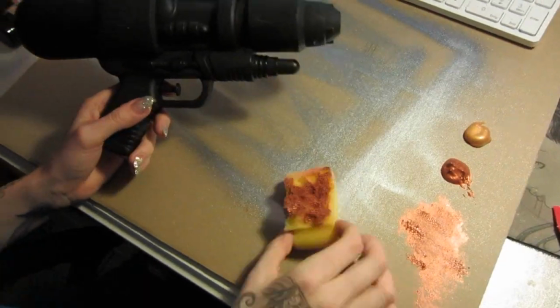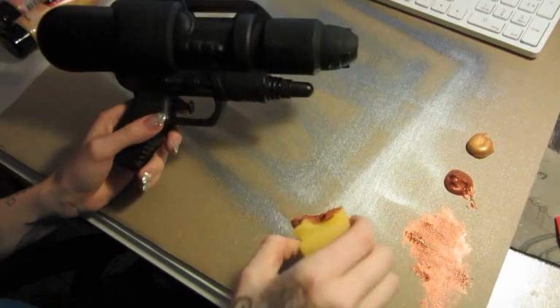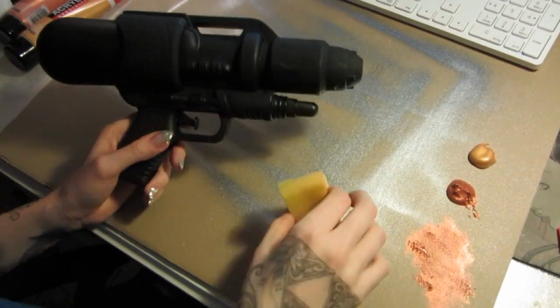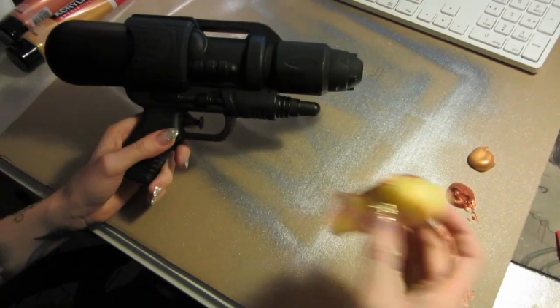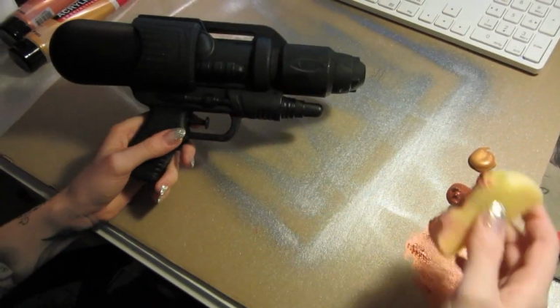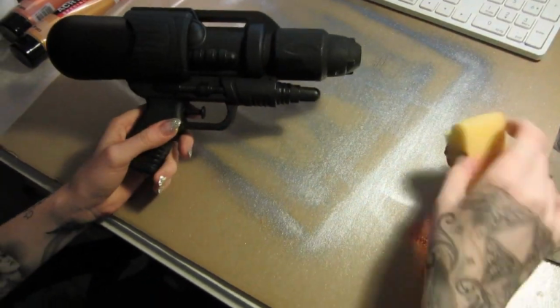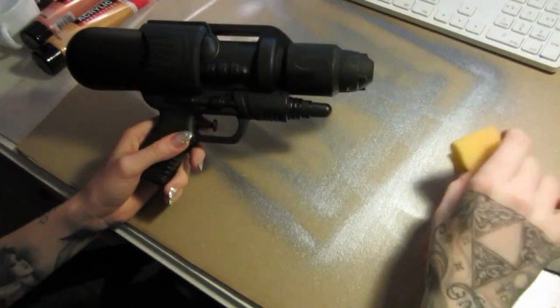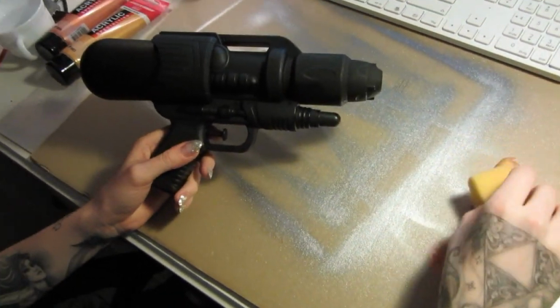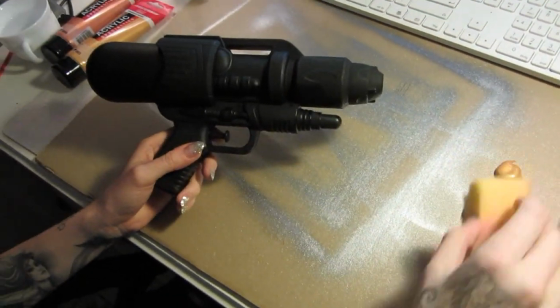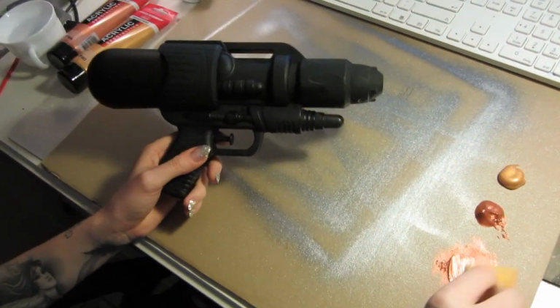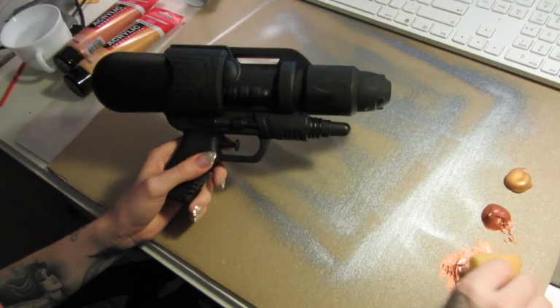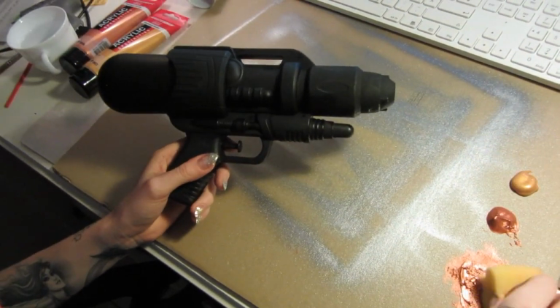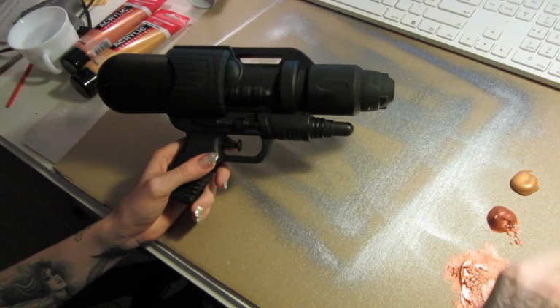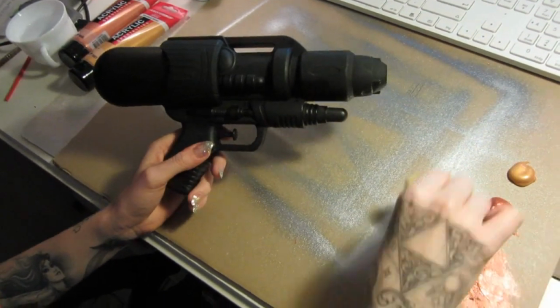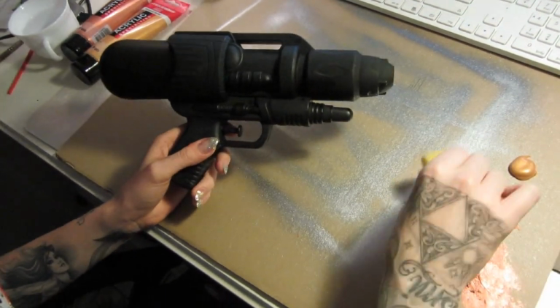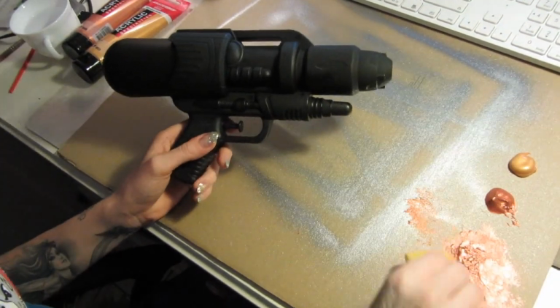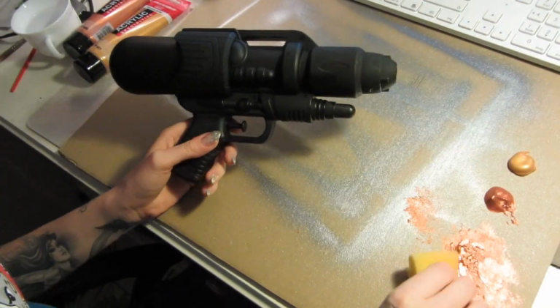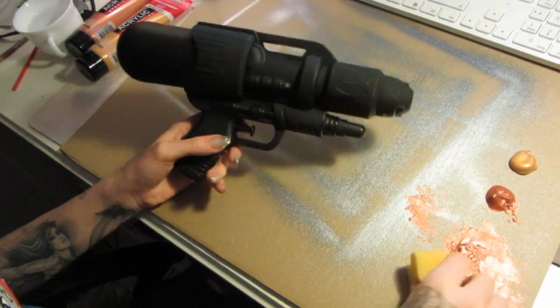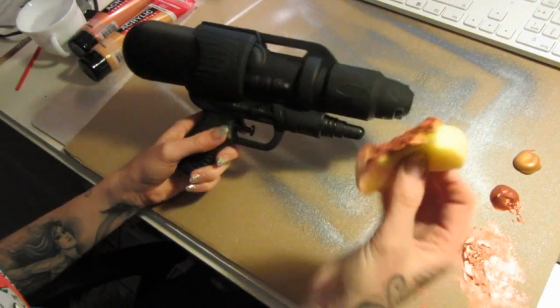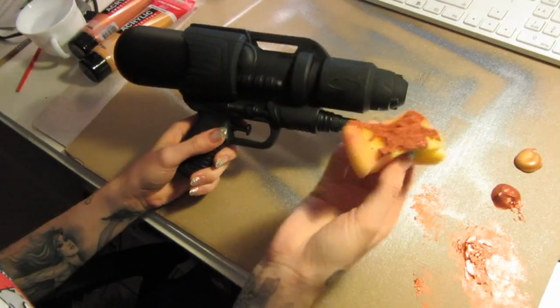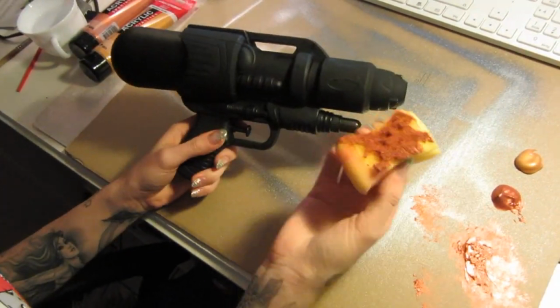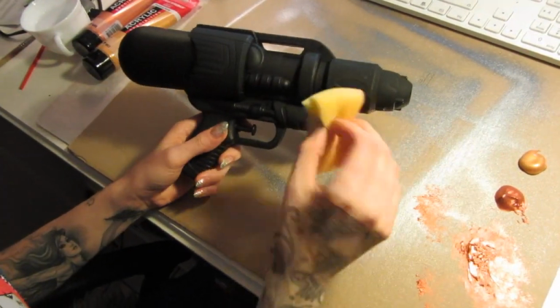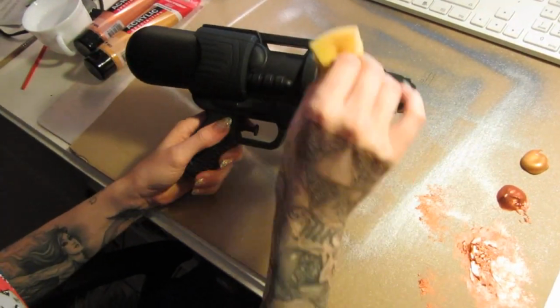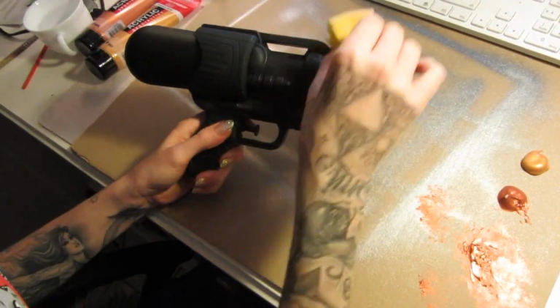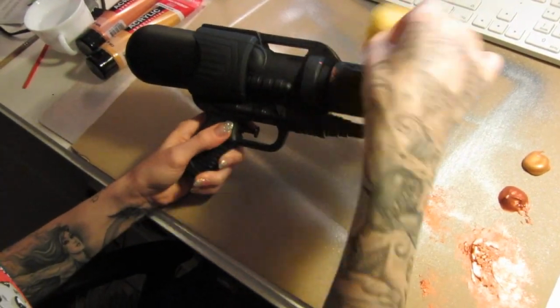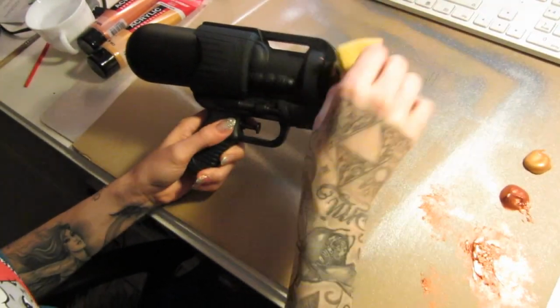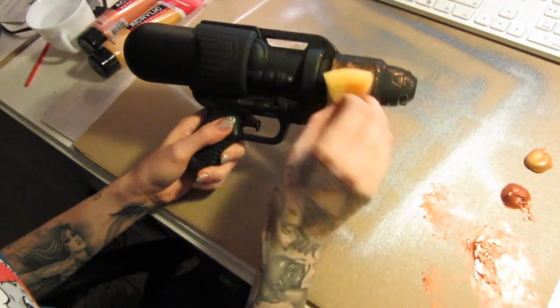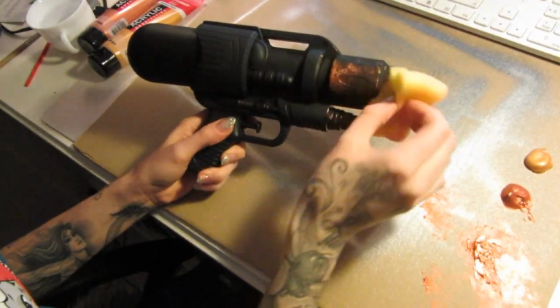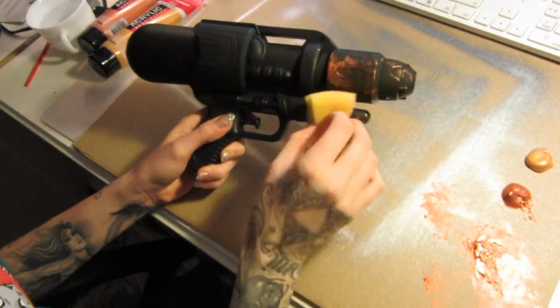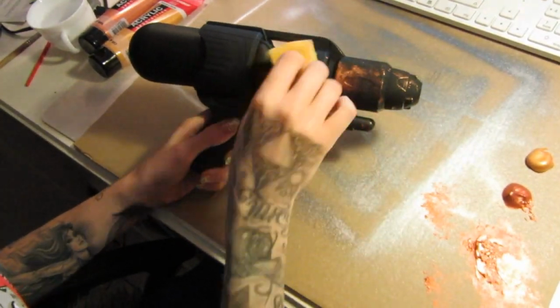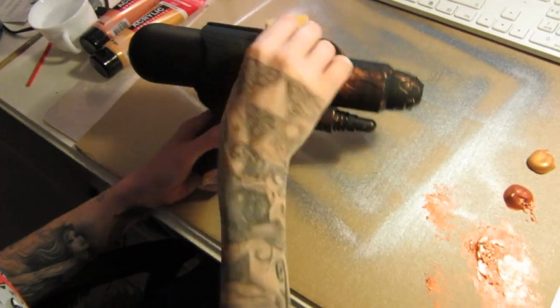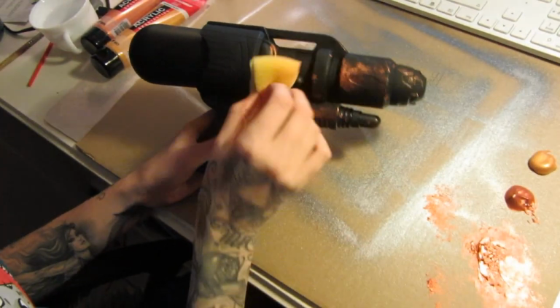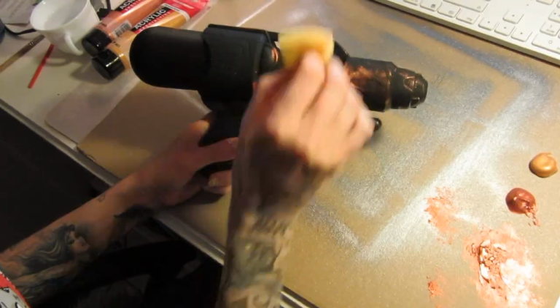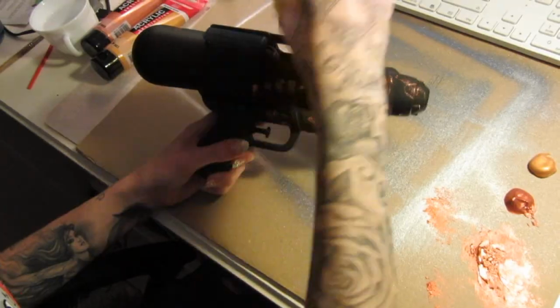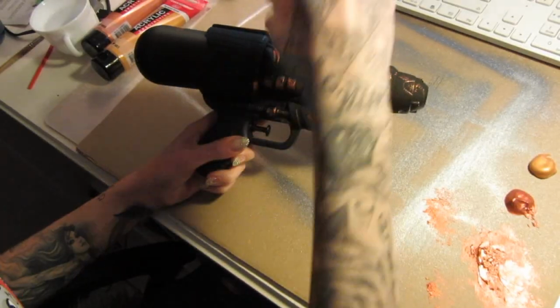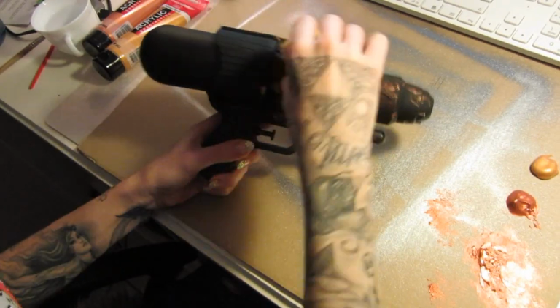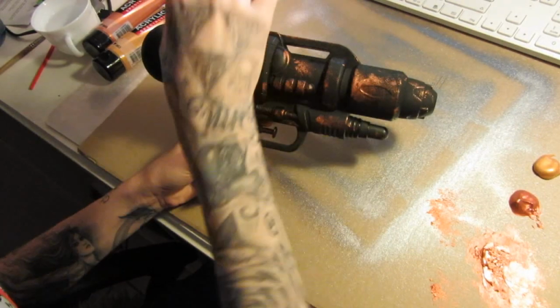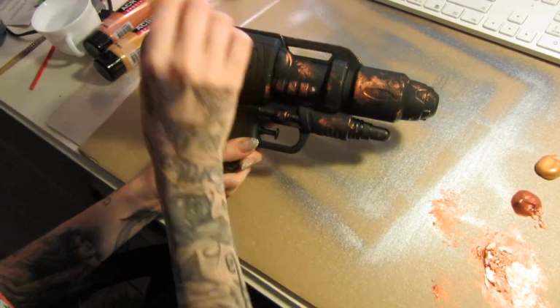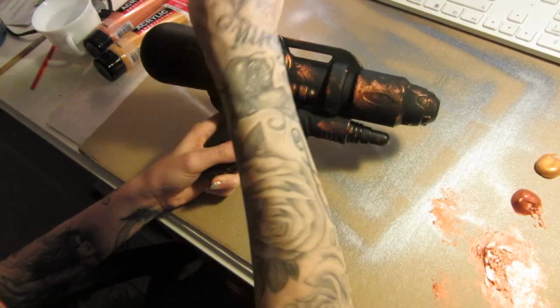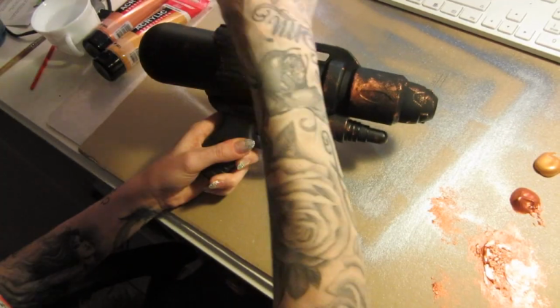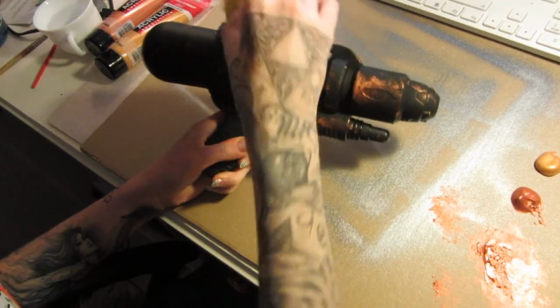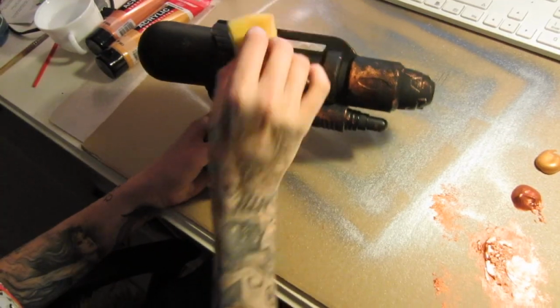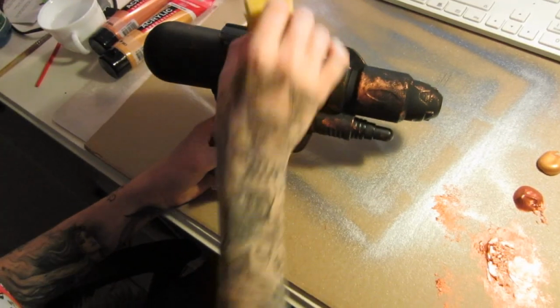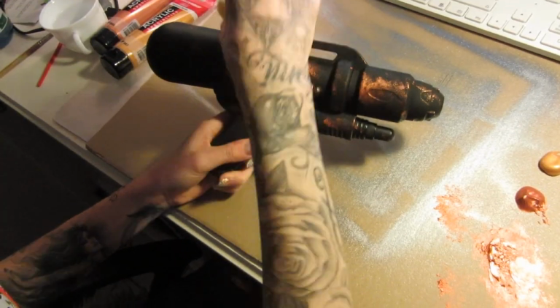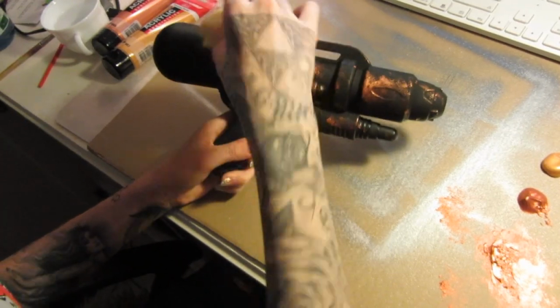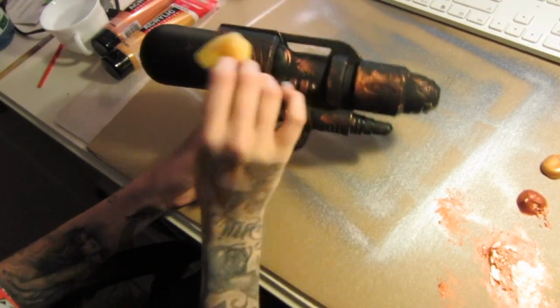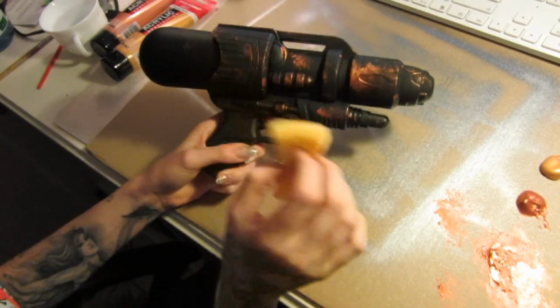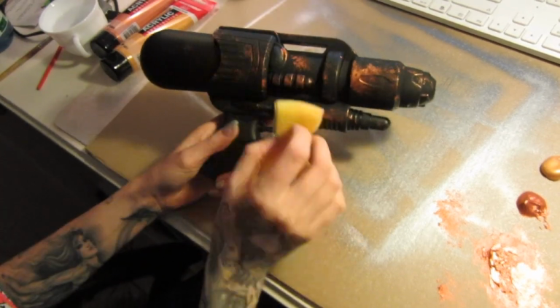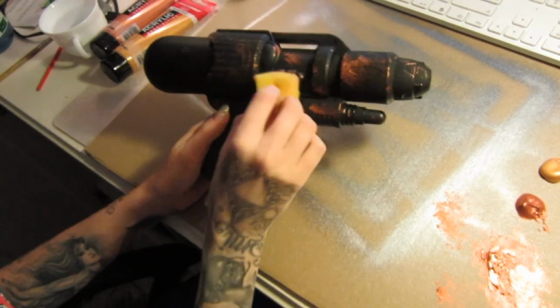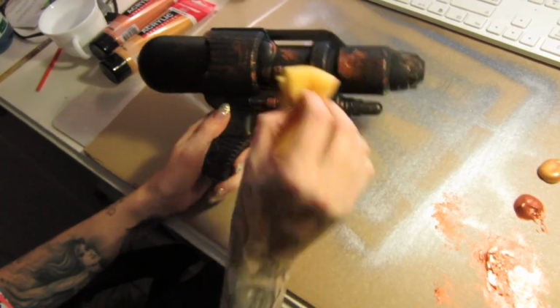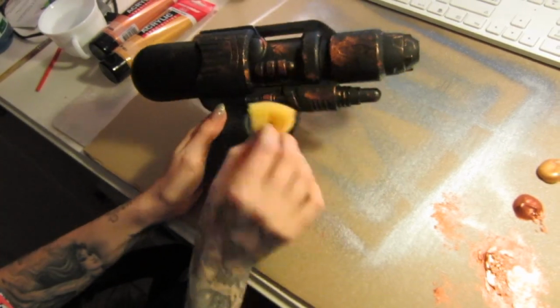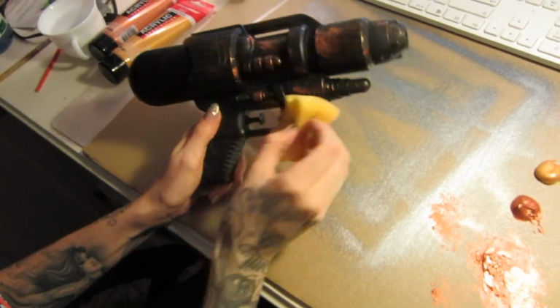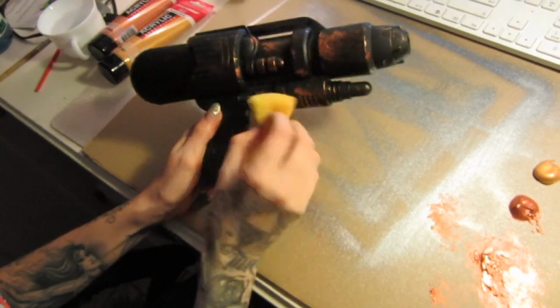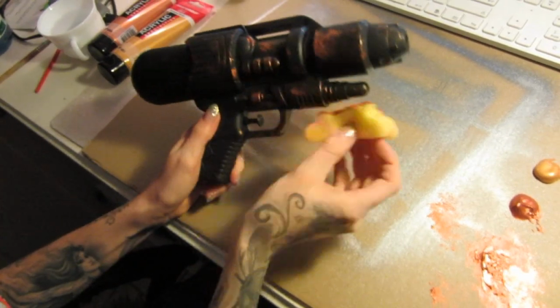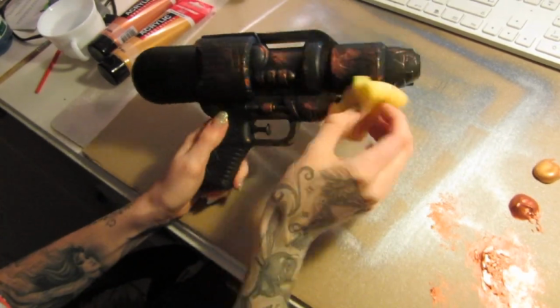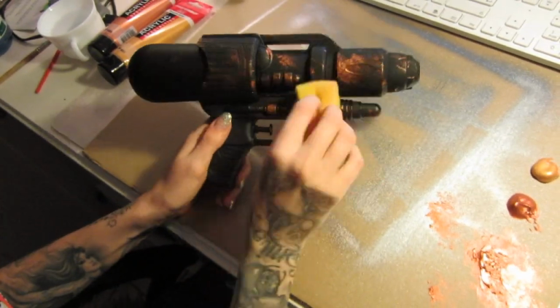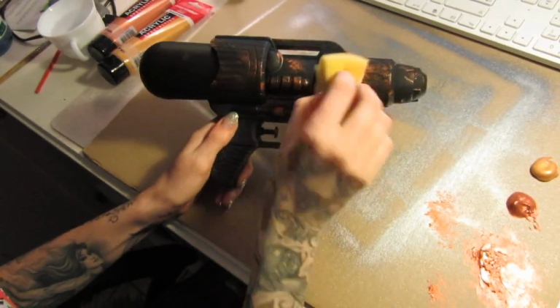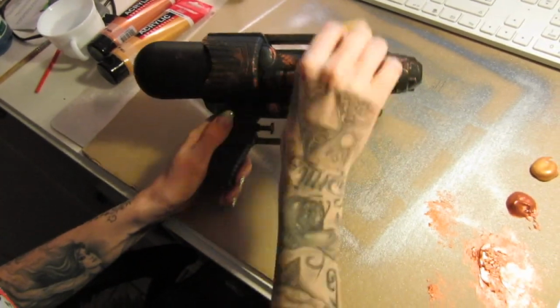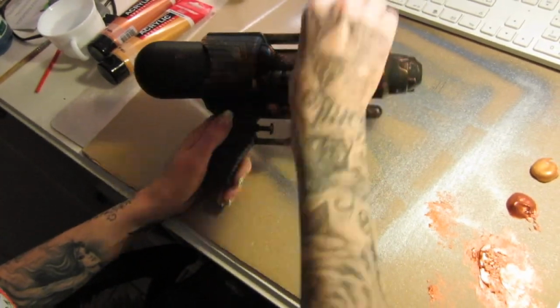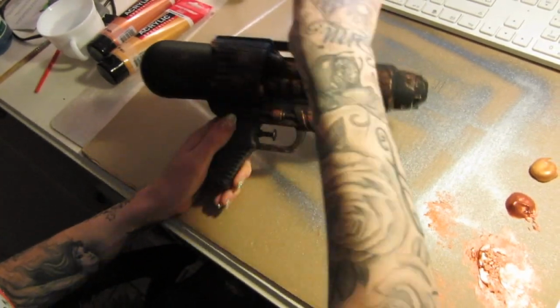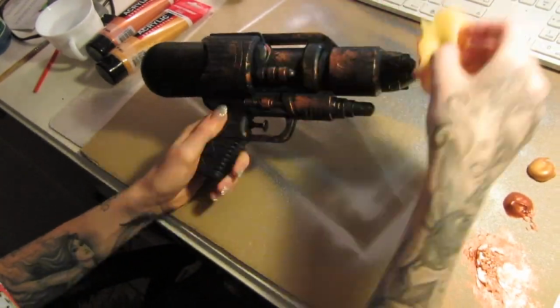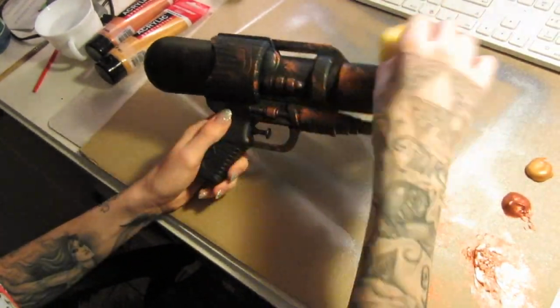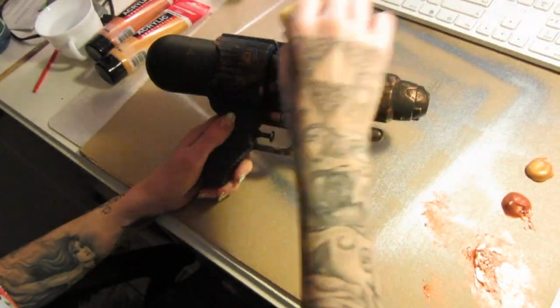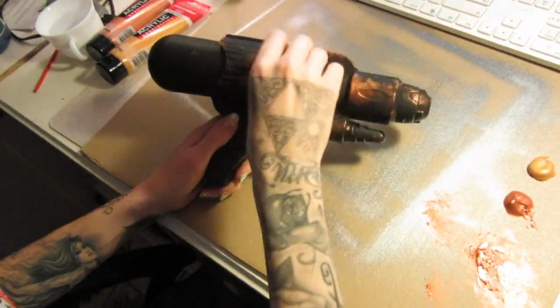Now take an old sponge and rip some parts off of it, dip it into a bronze metallic acrylic paint and stipple it onto your gun.